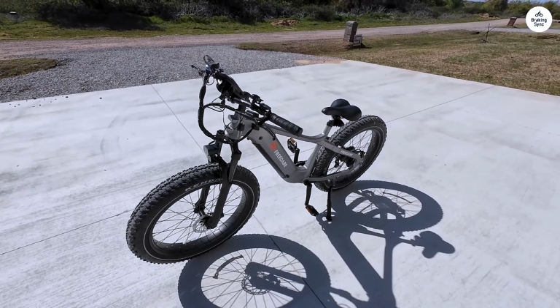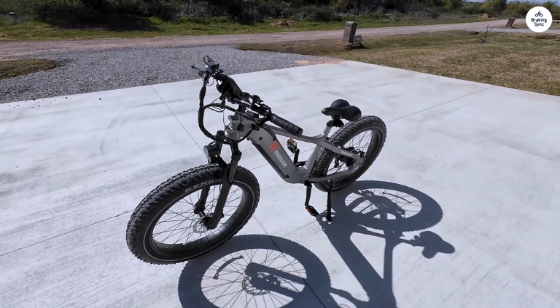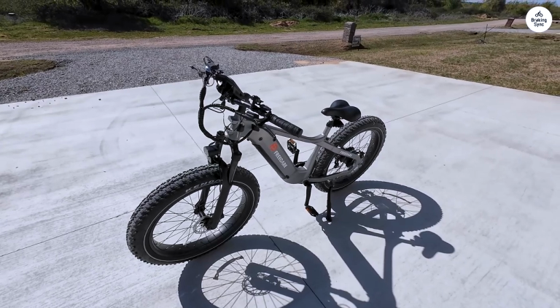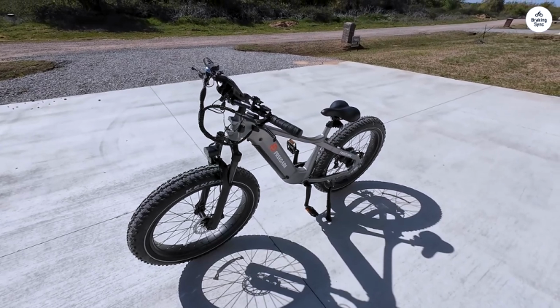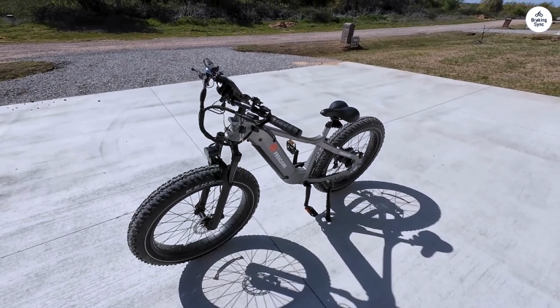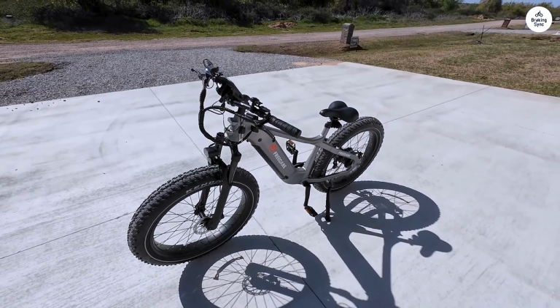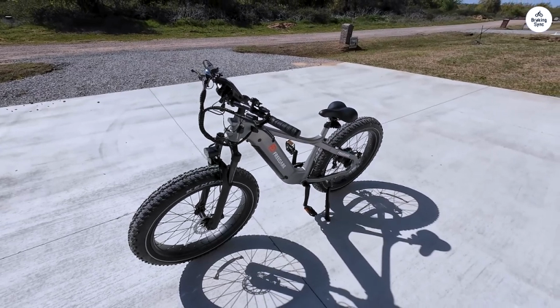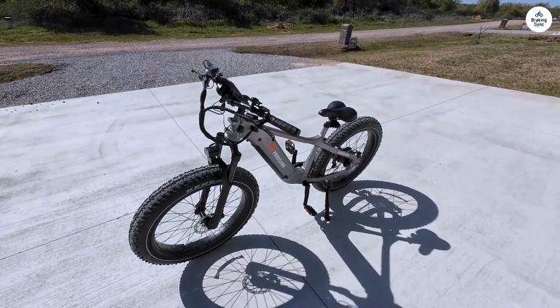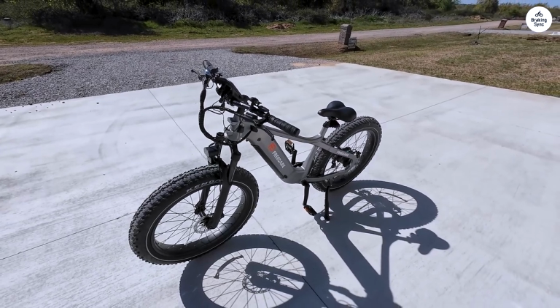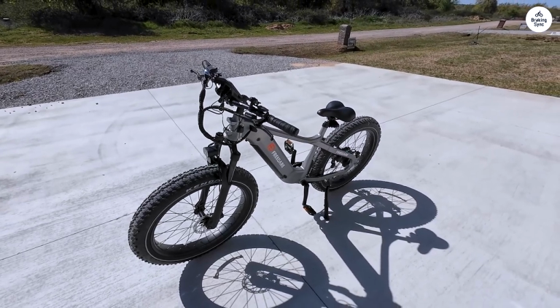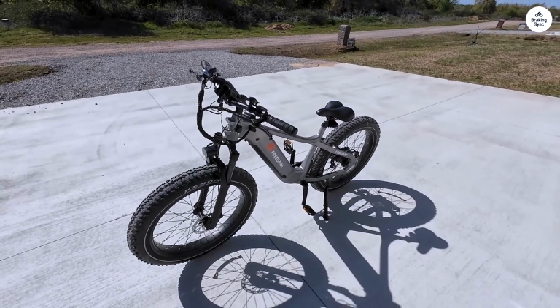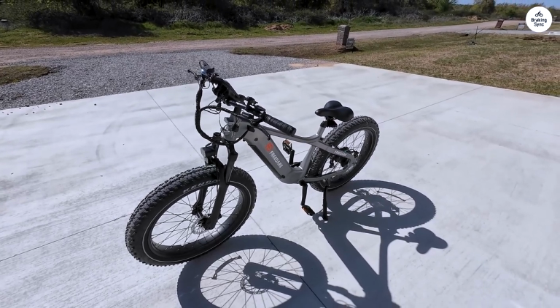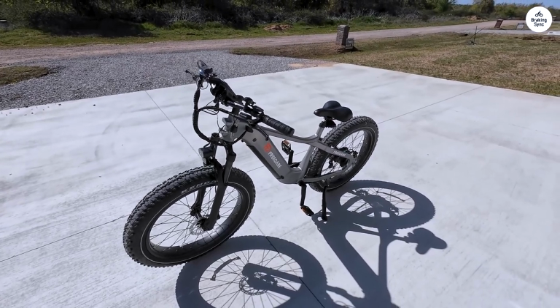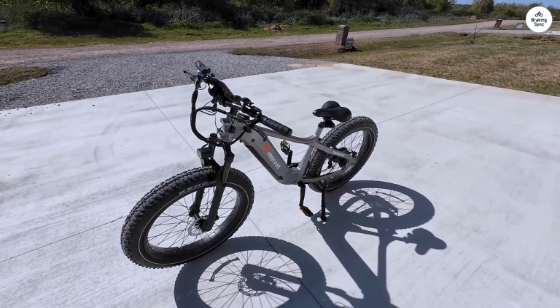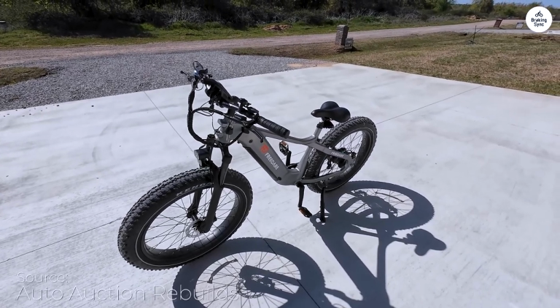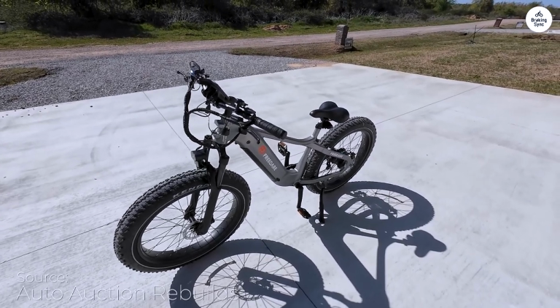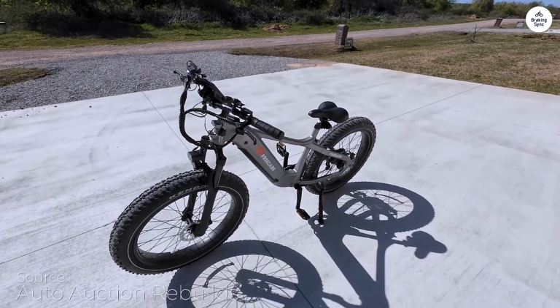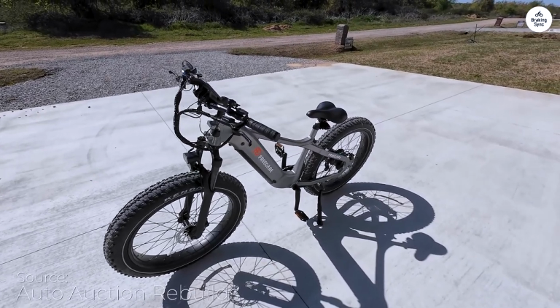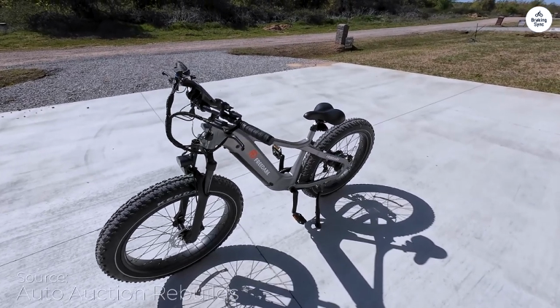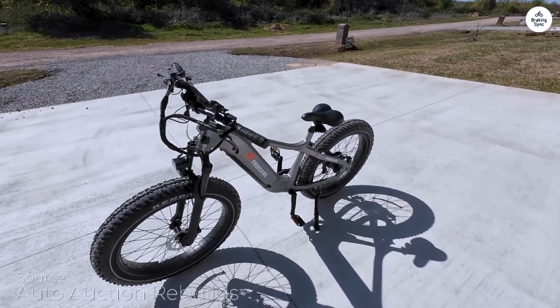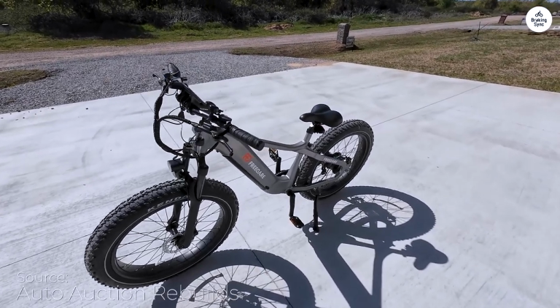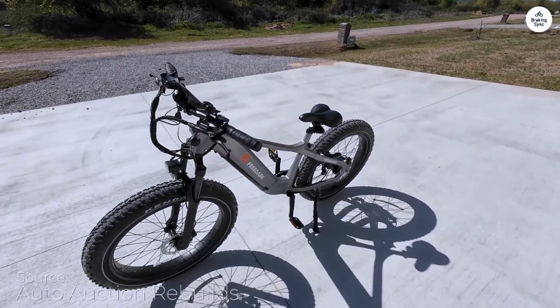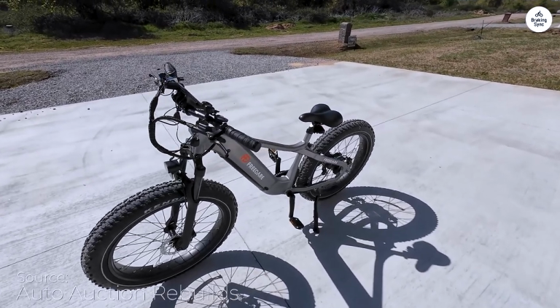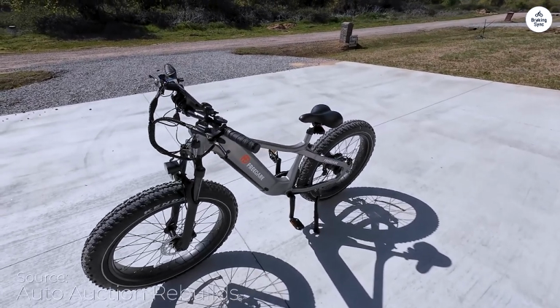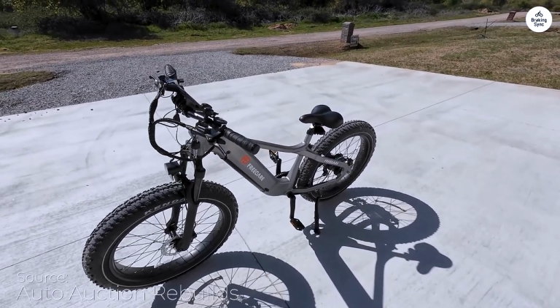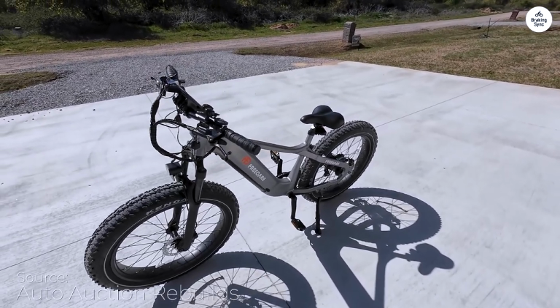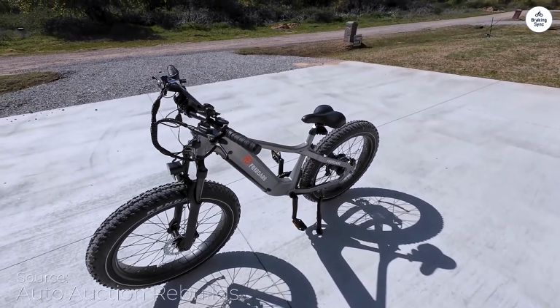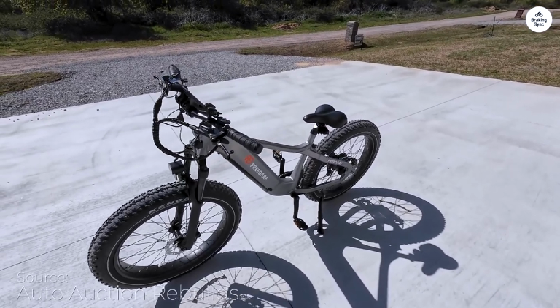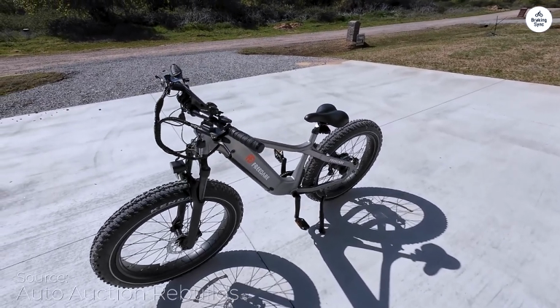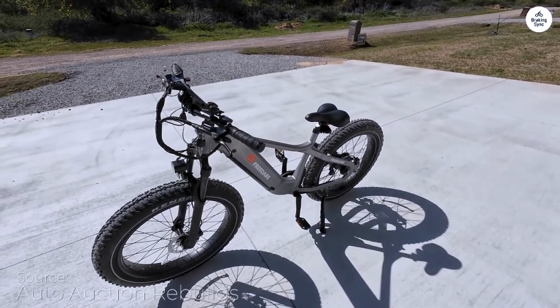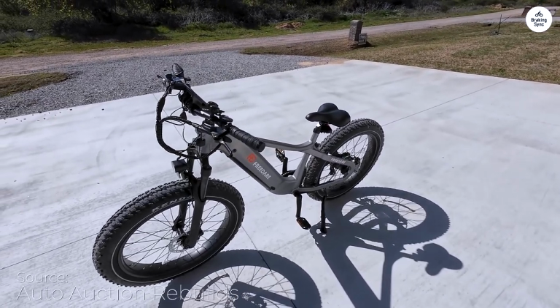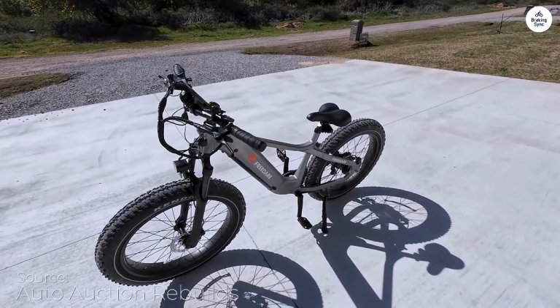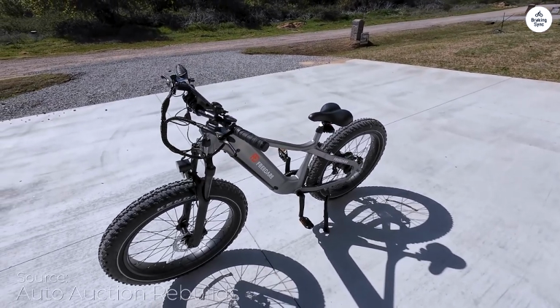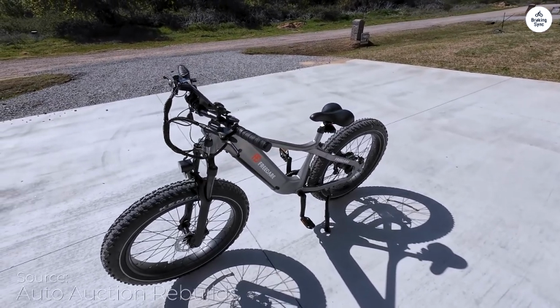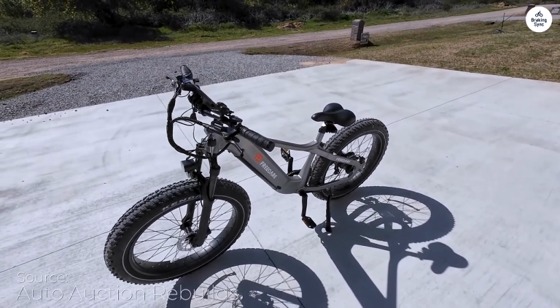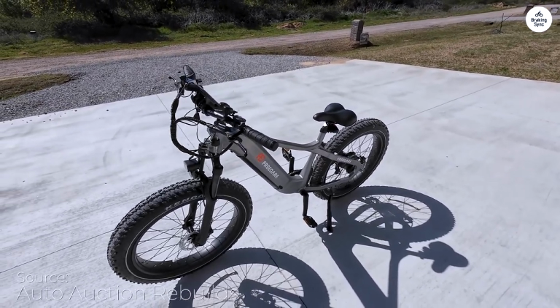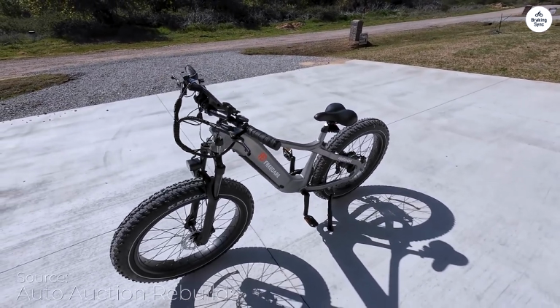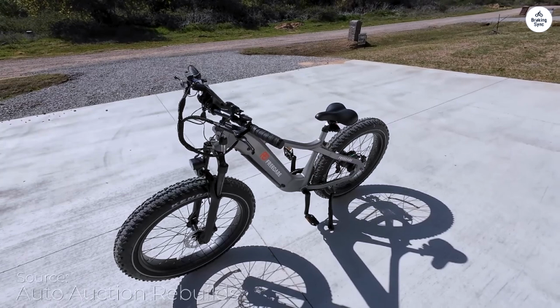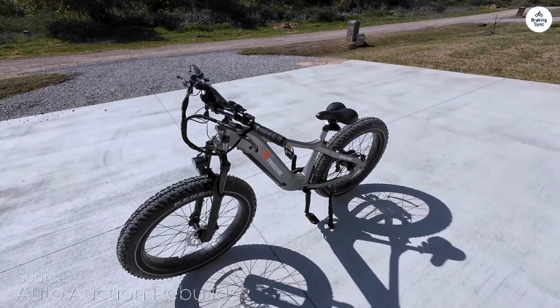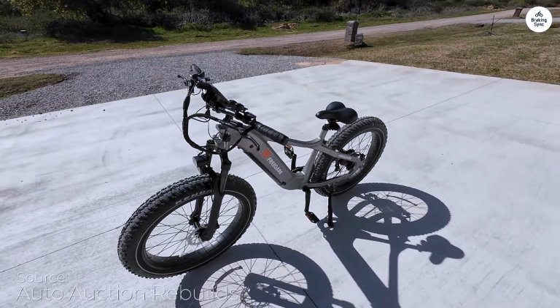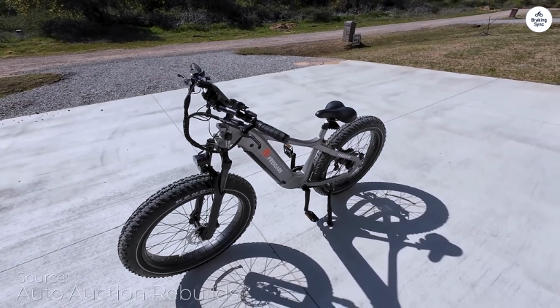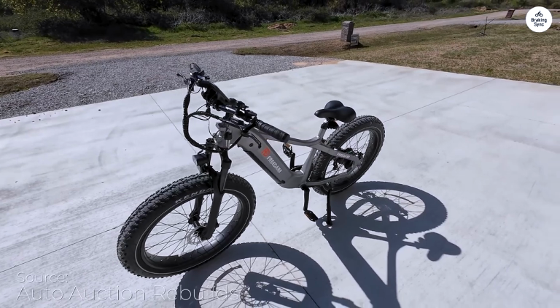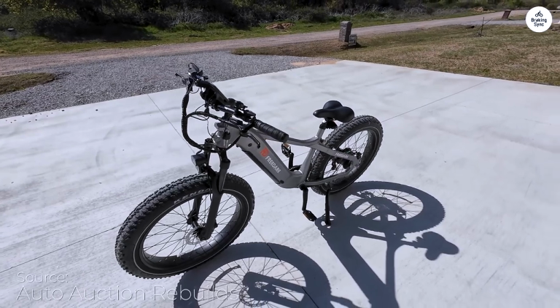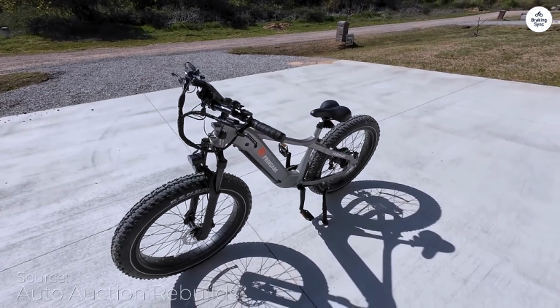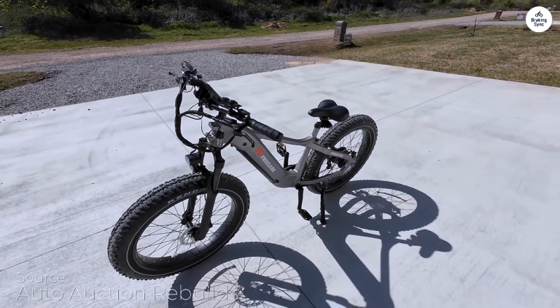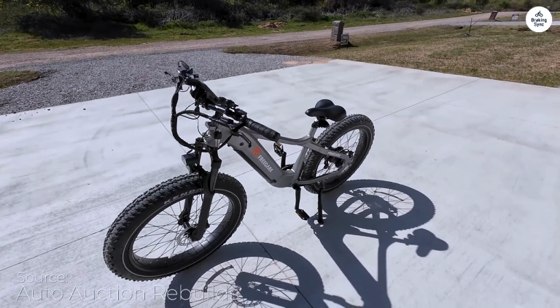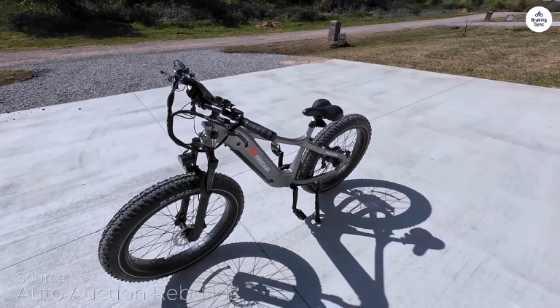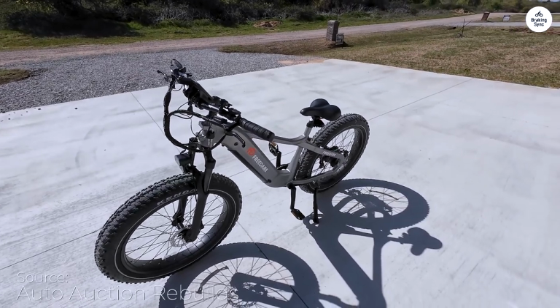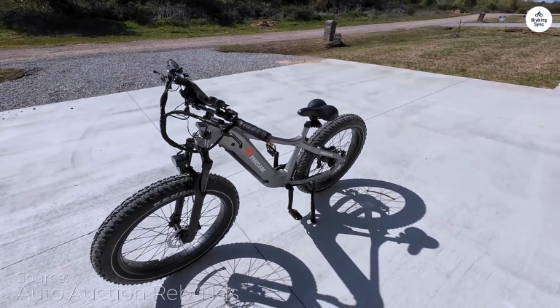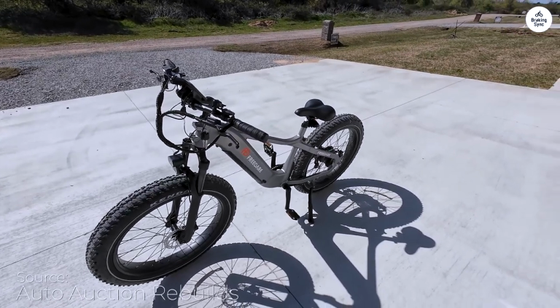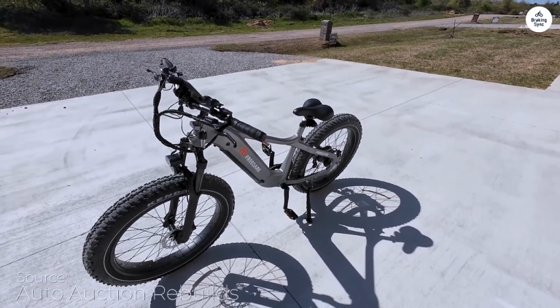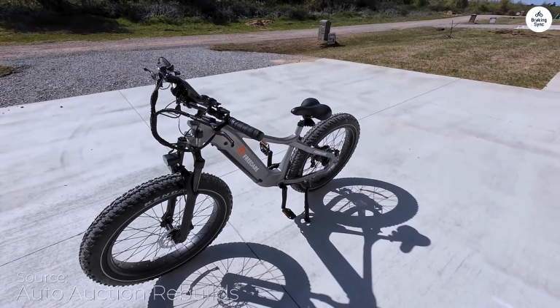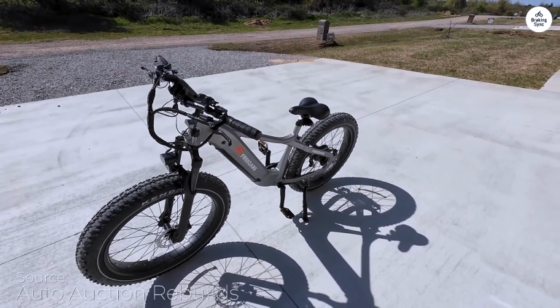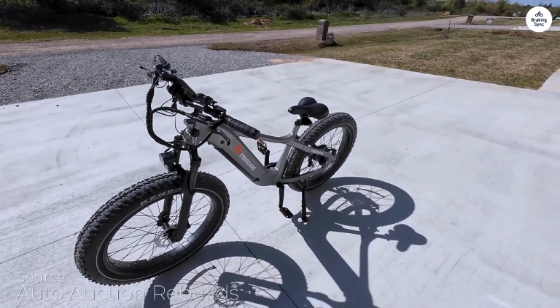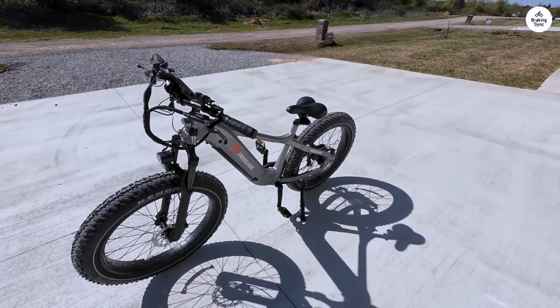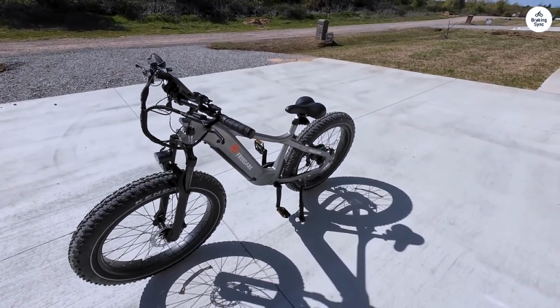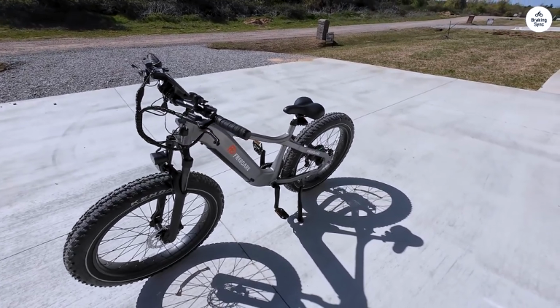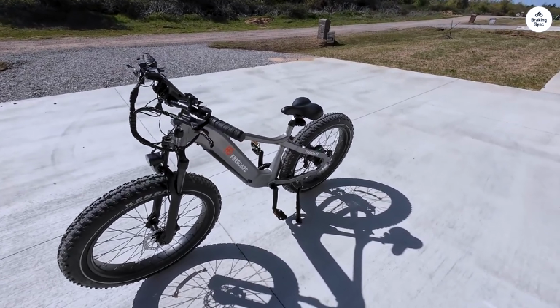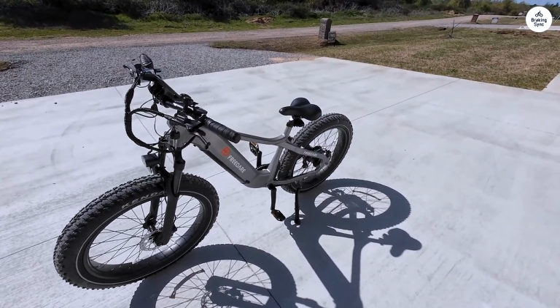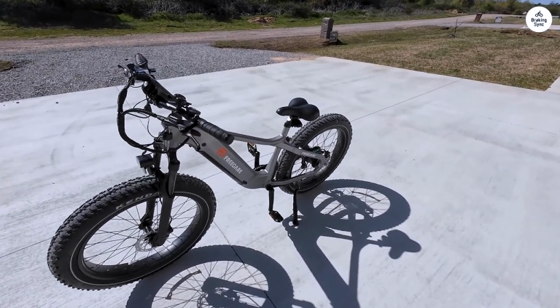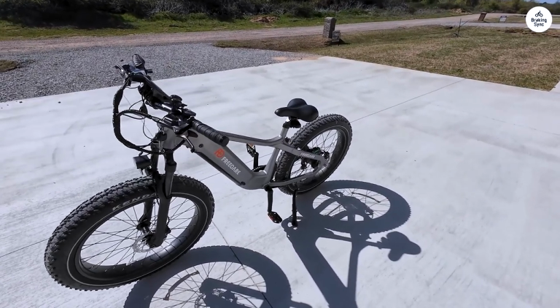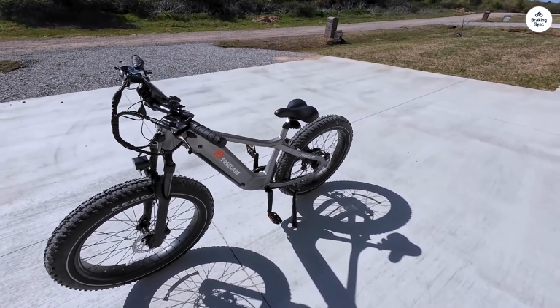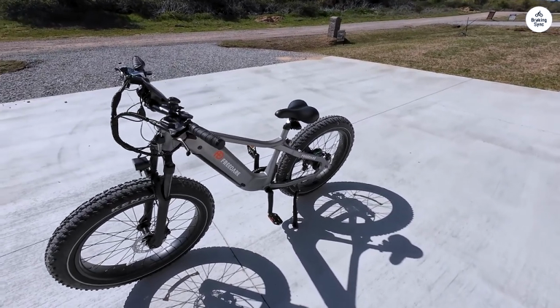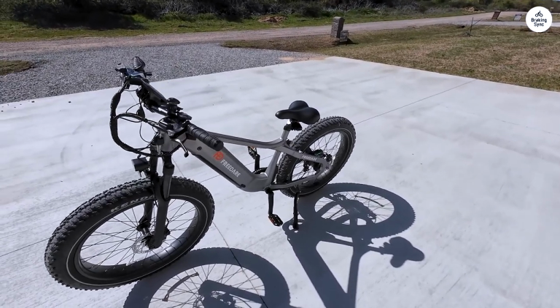For the moment, we love the comfort, the power, the look, the color screen, the torque sensor, and the front suspension.